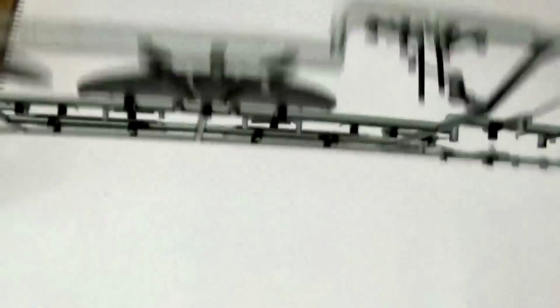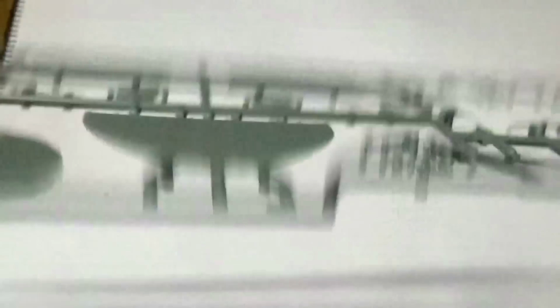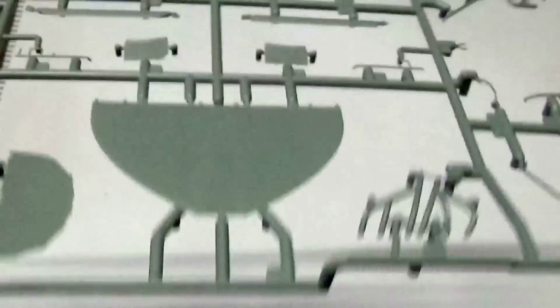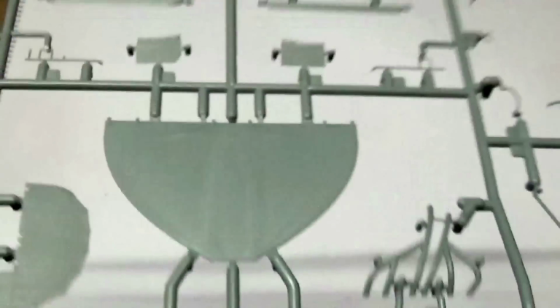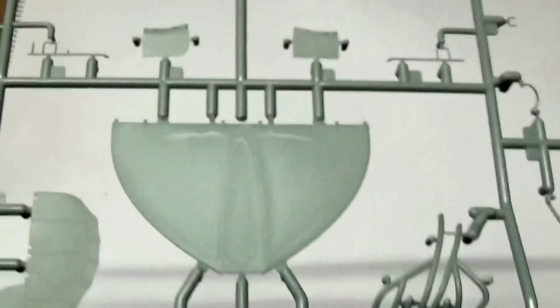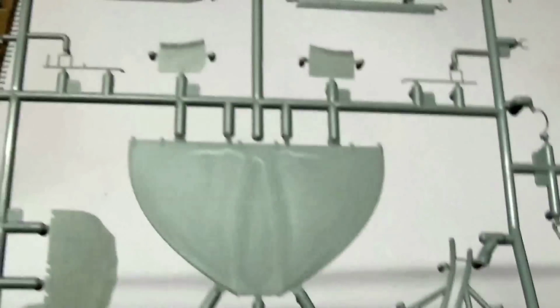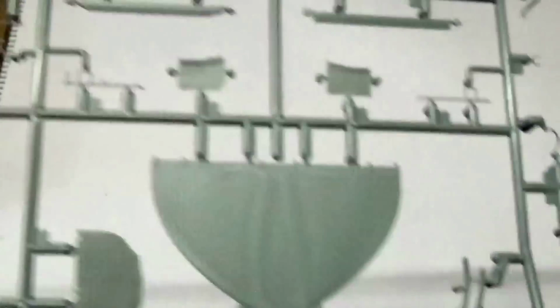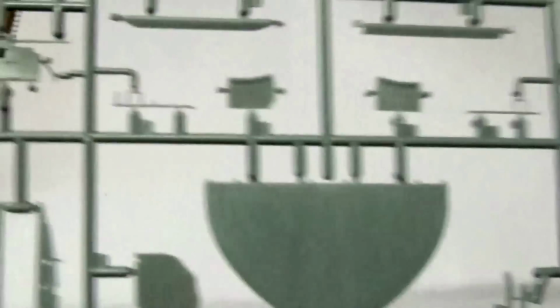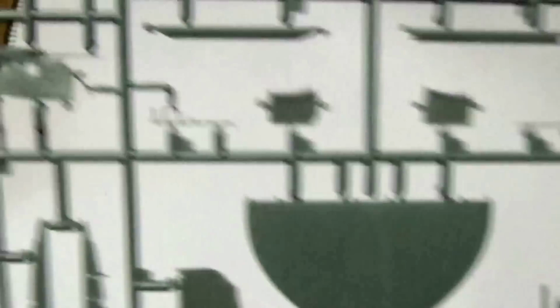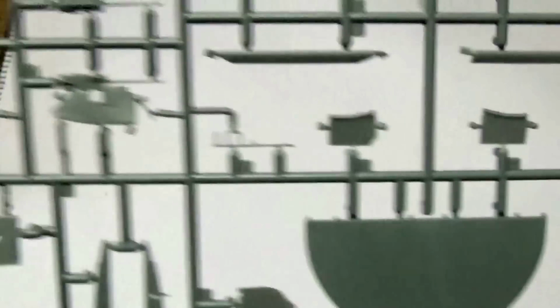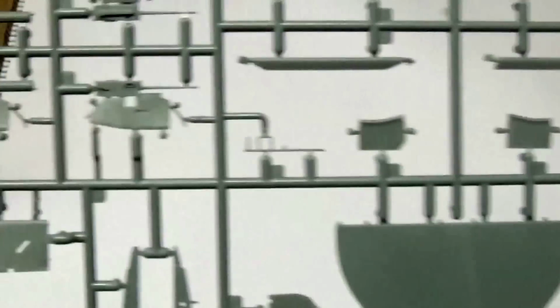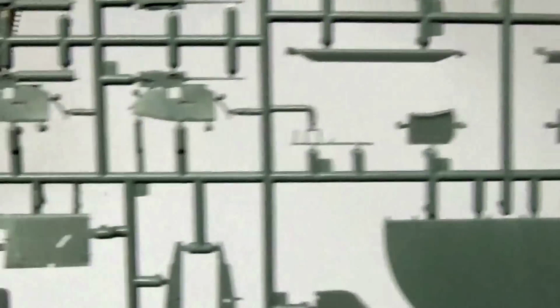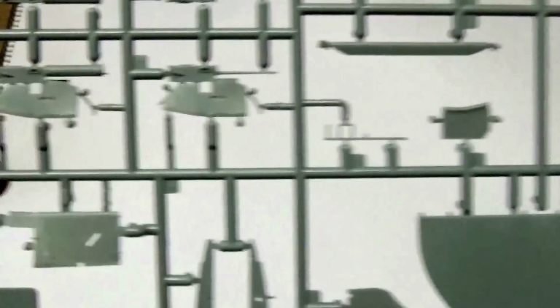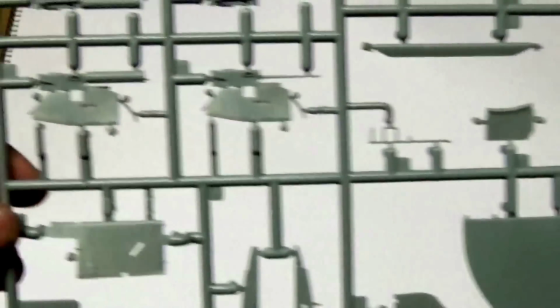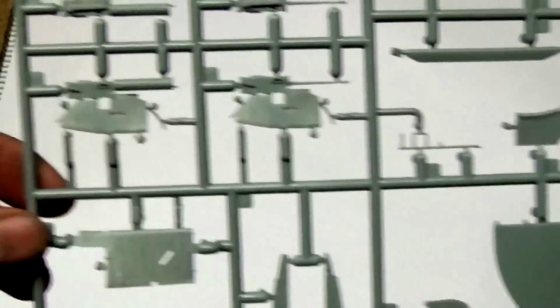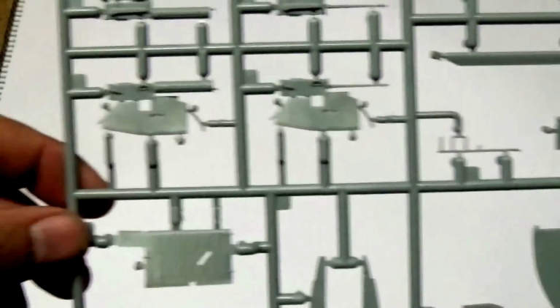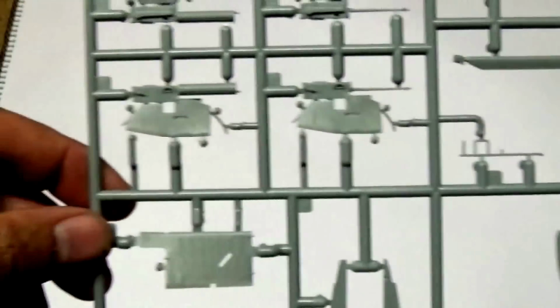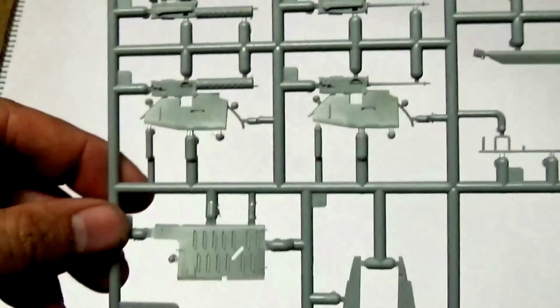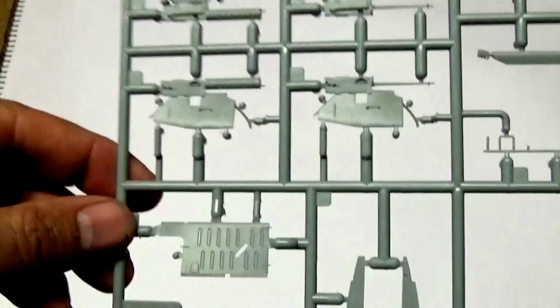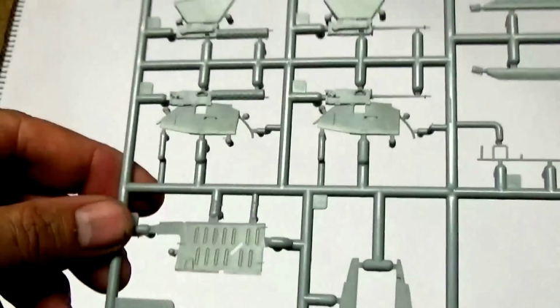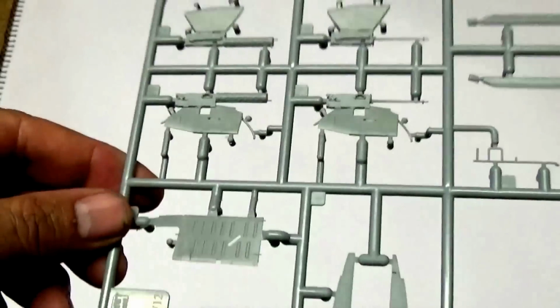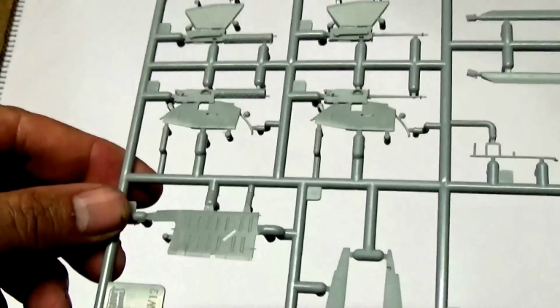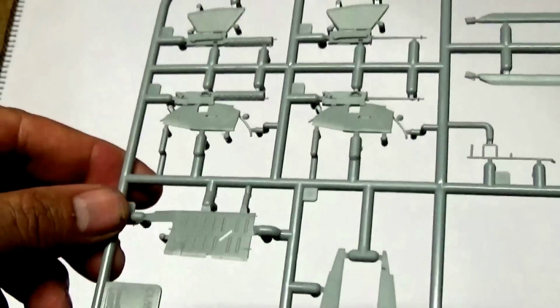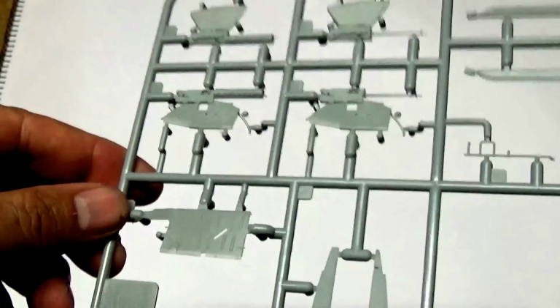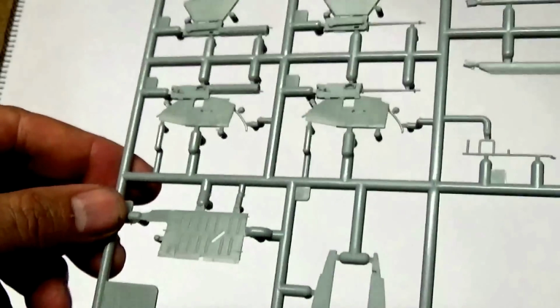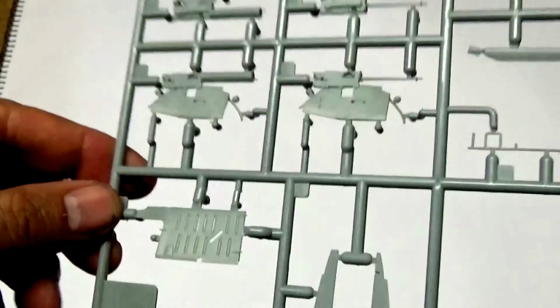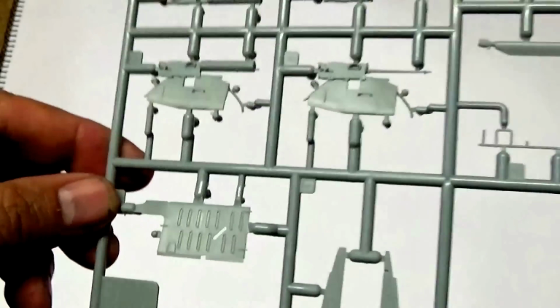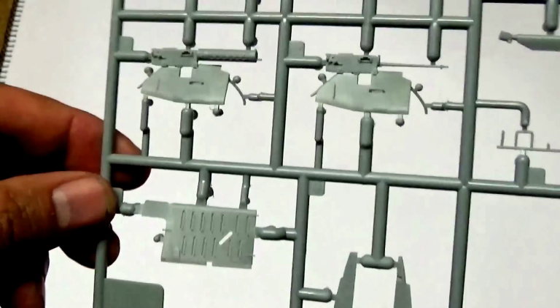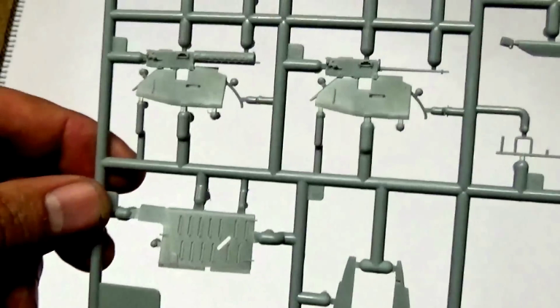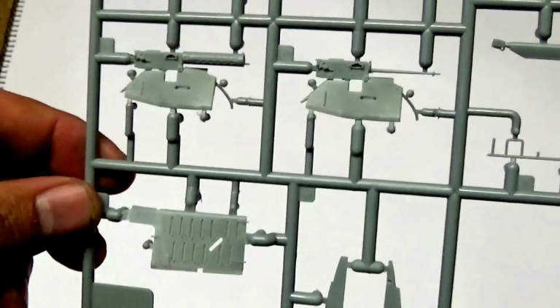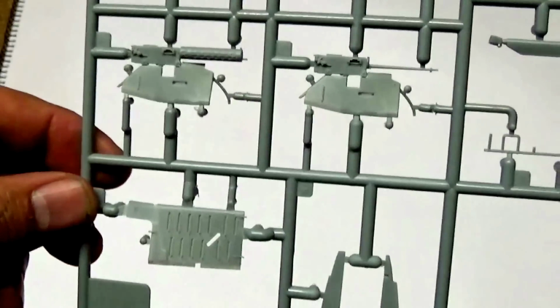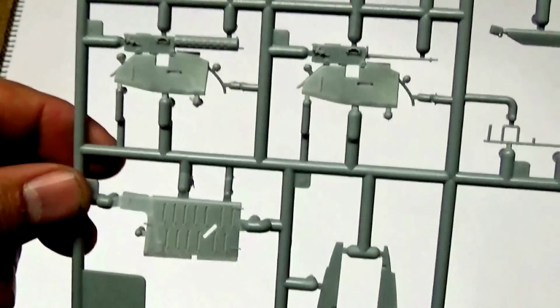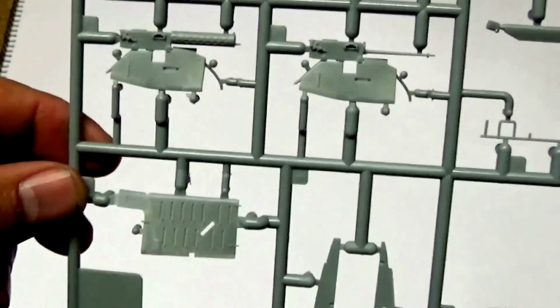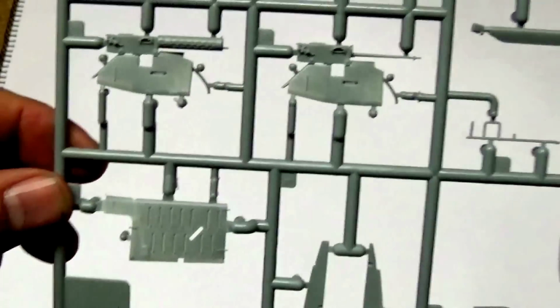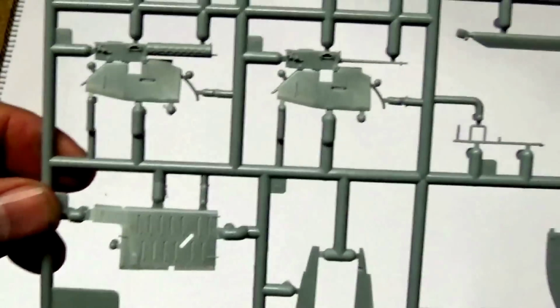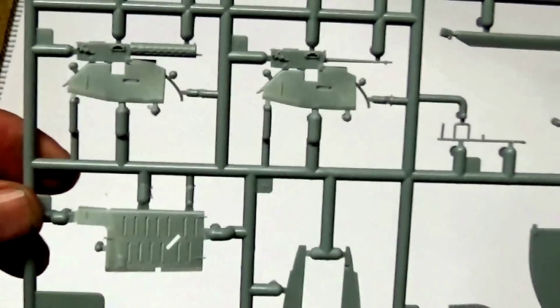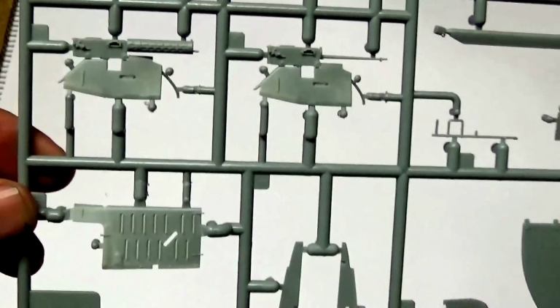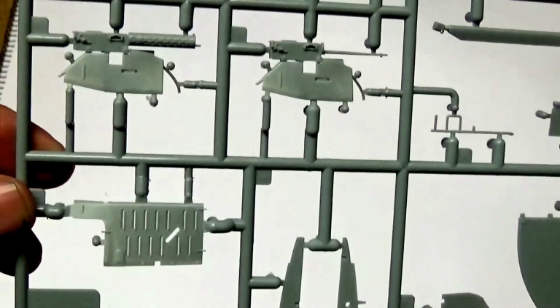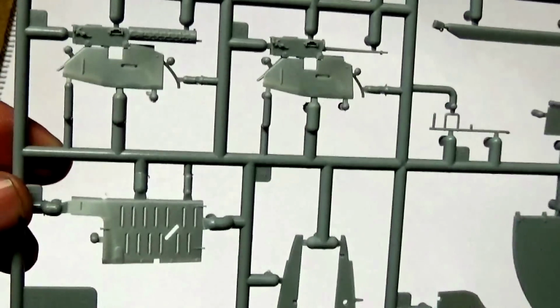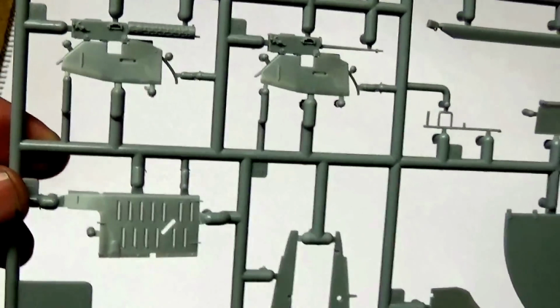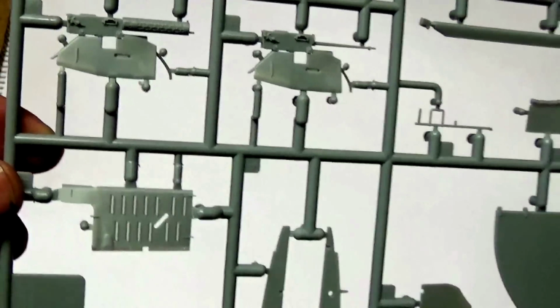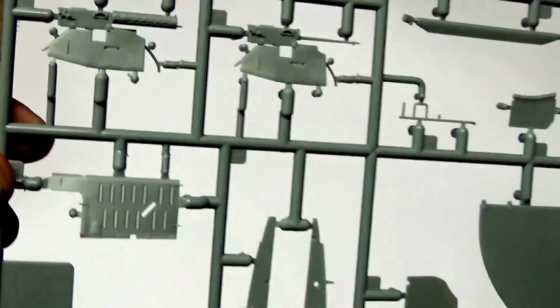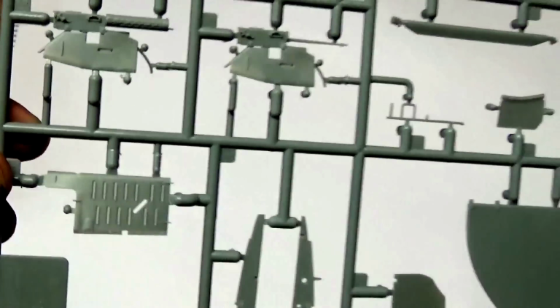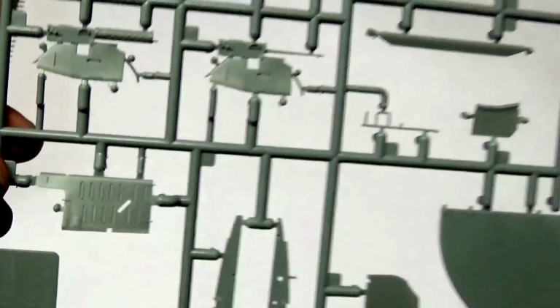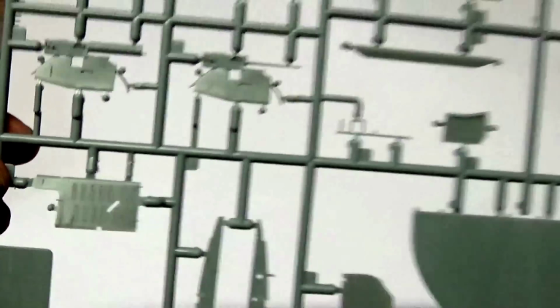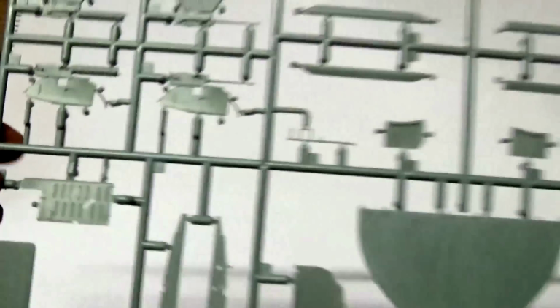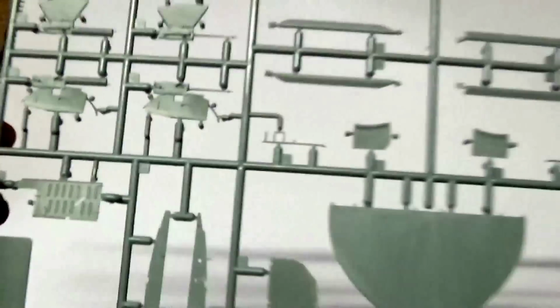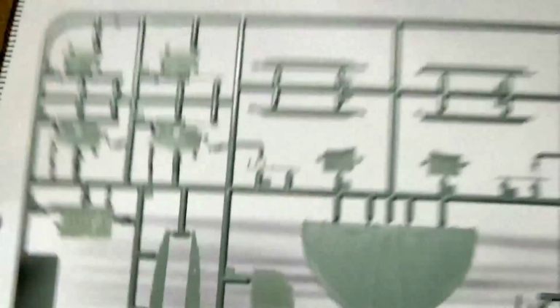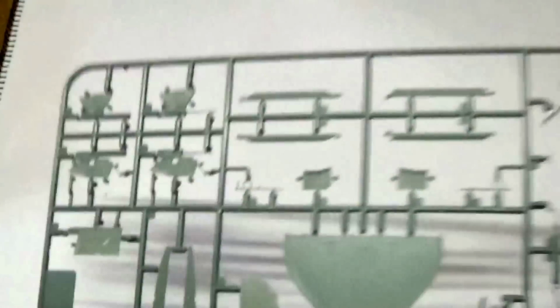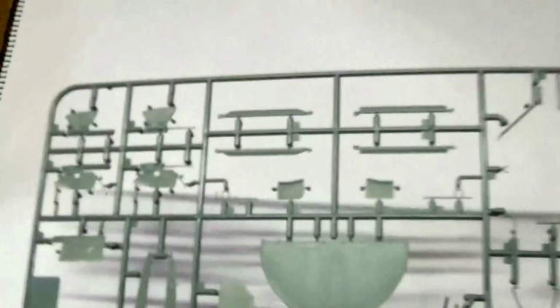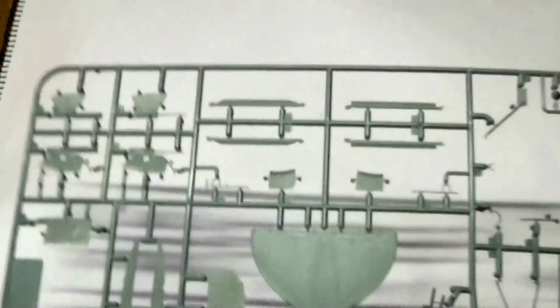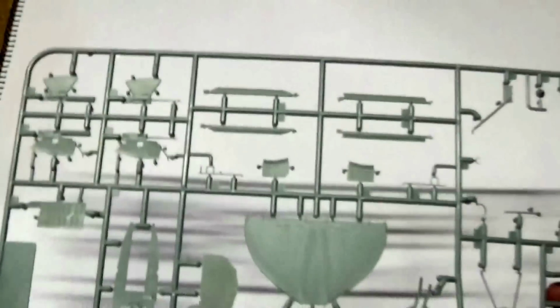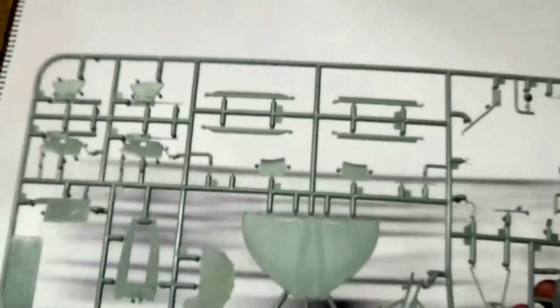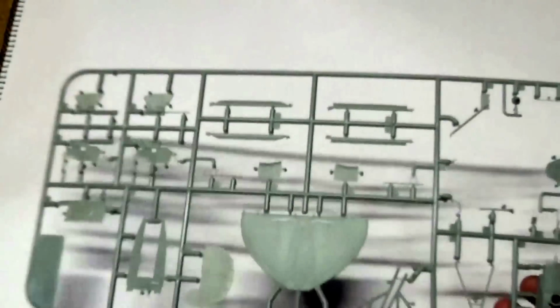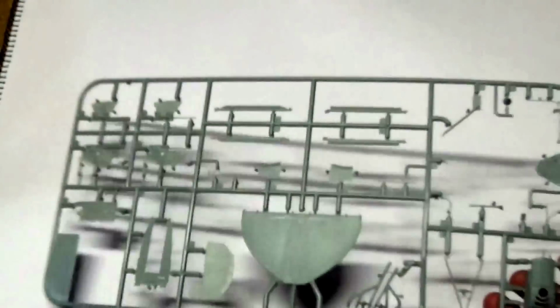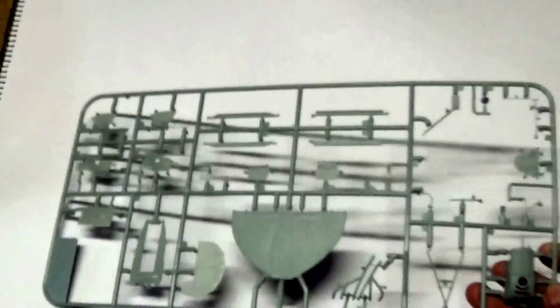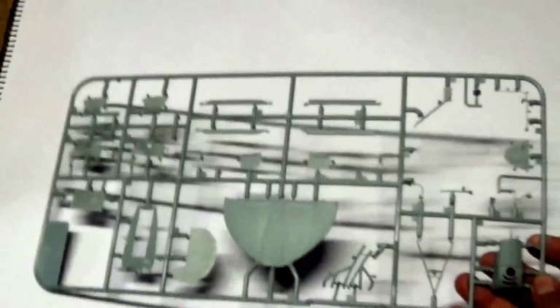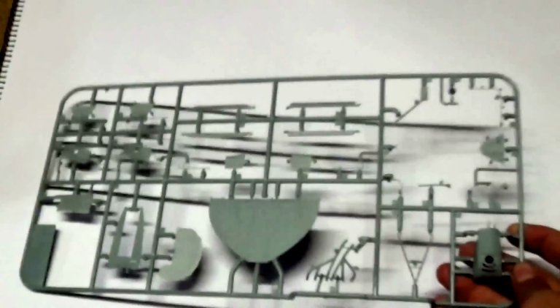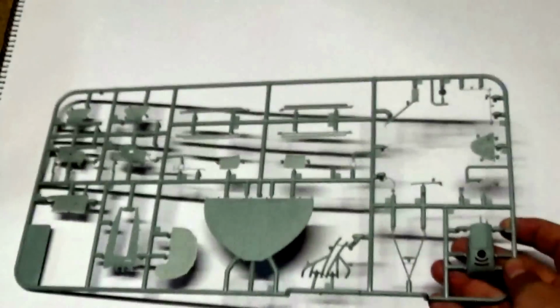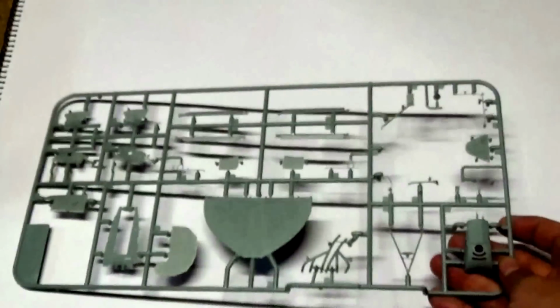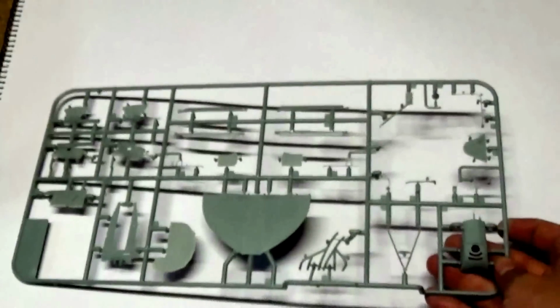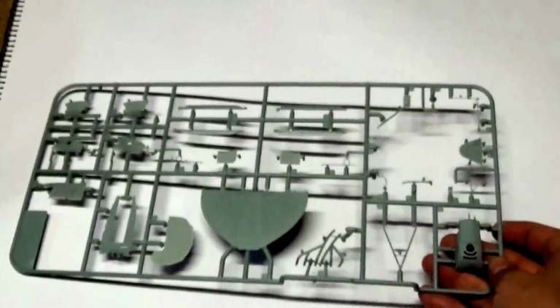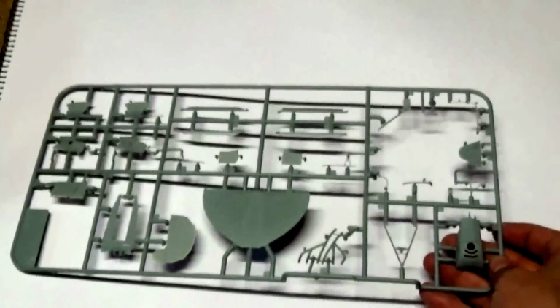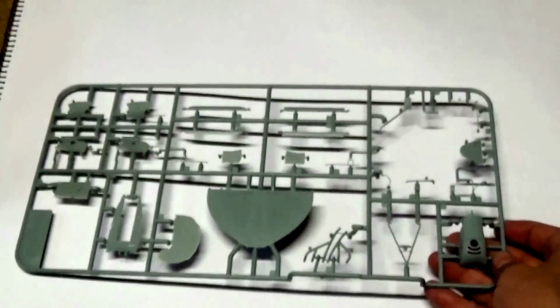Detail again — everything on it is first rate. We've got more louvers, again all opened up. Another really nice sprue.